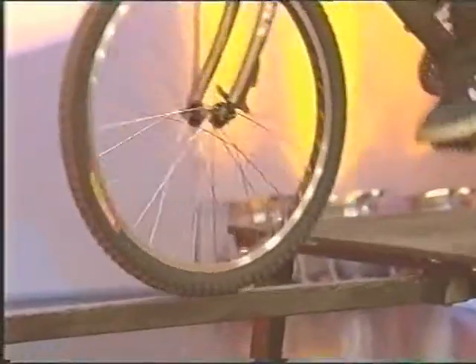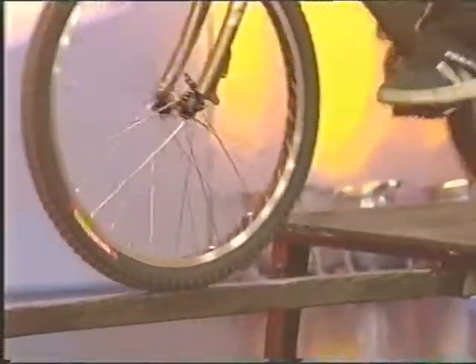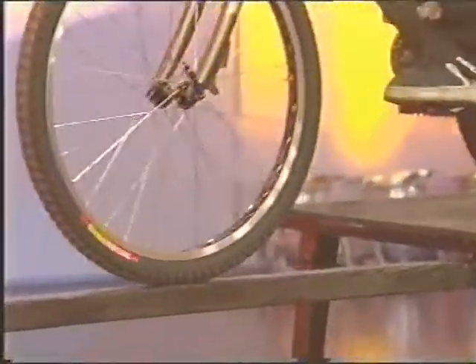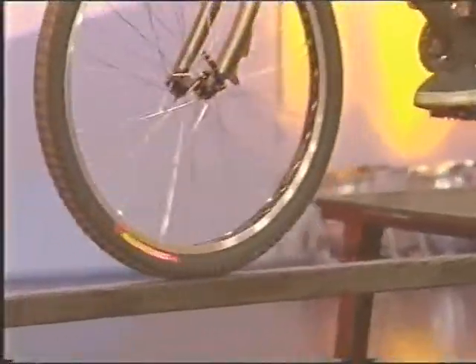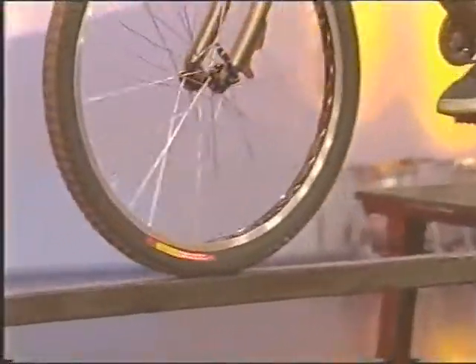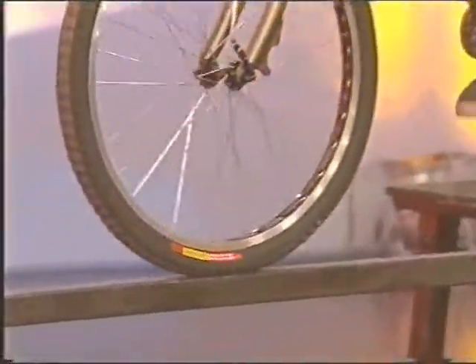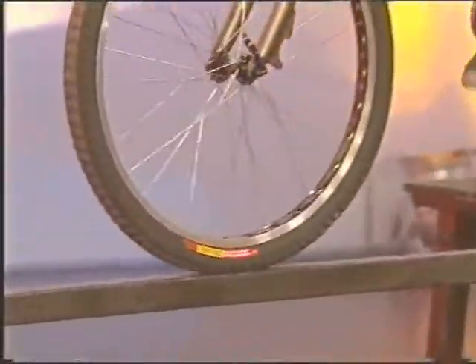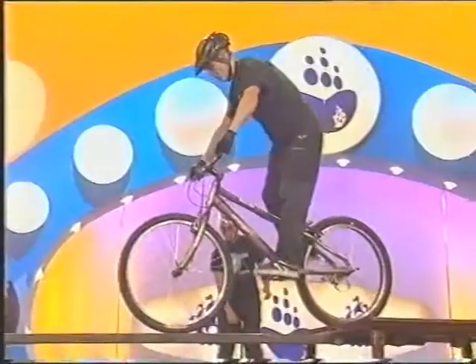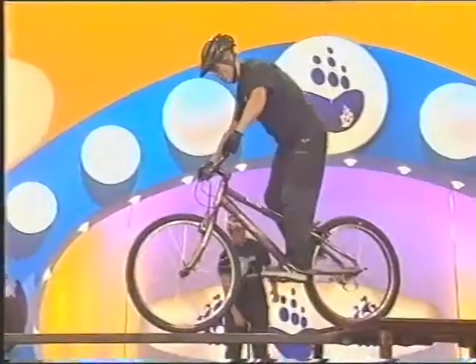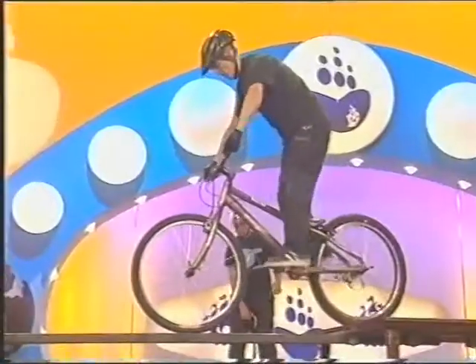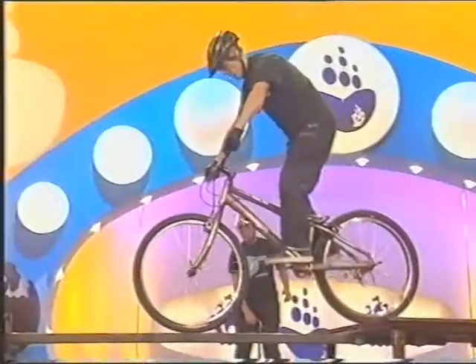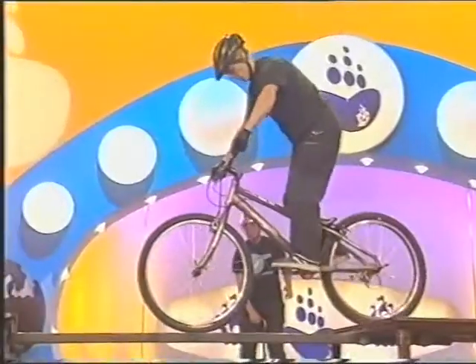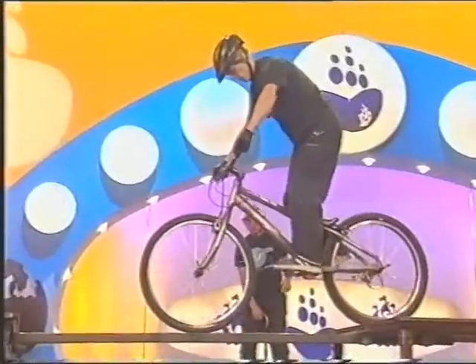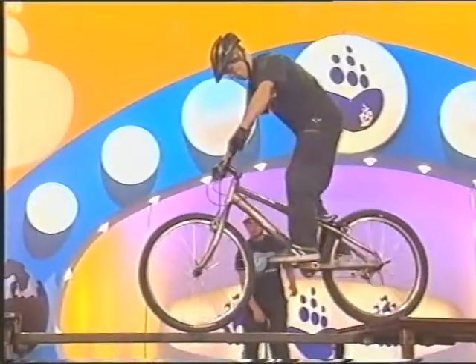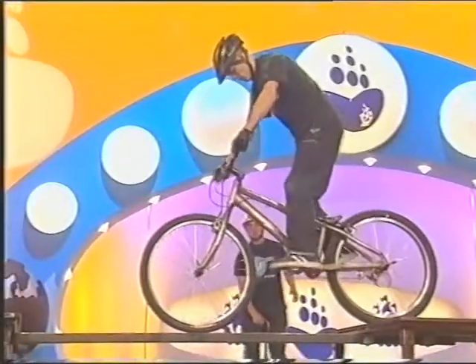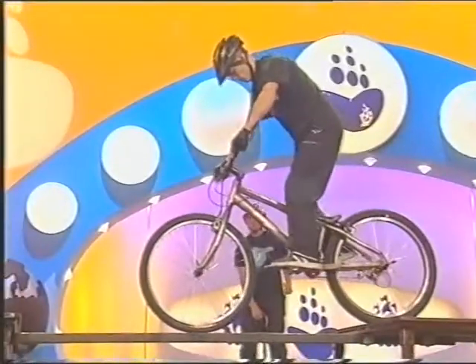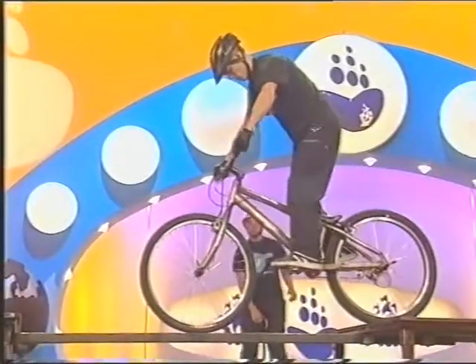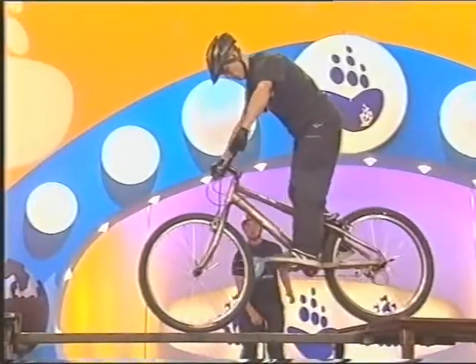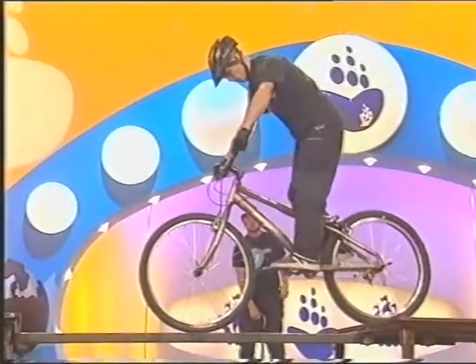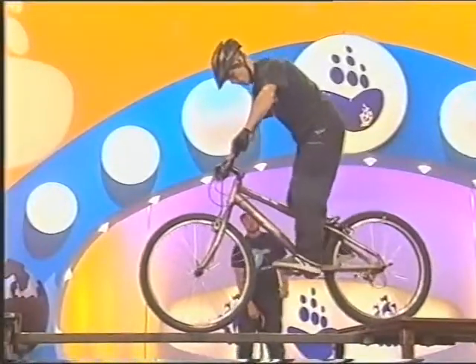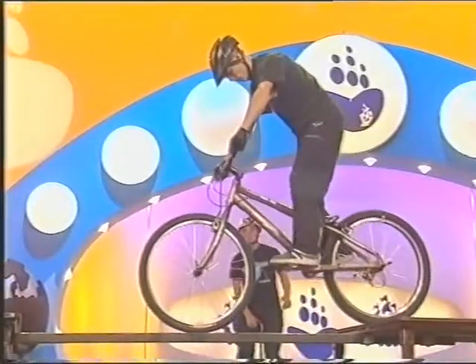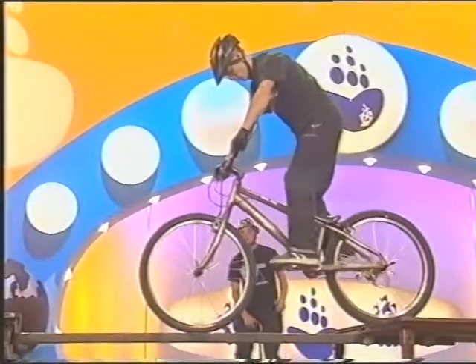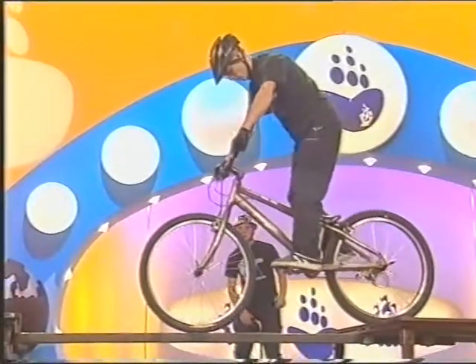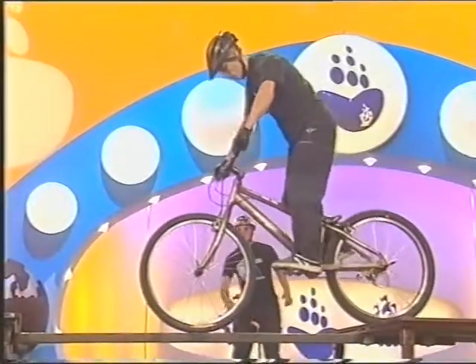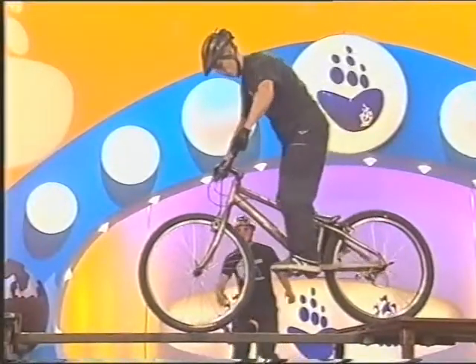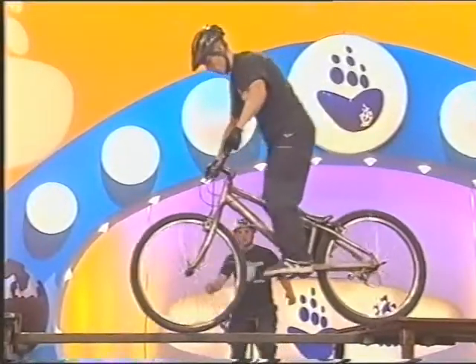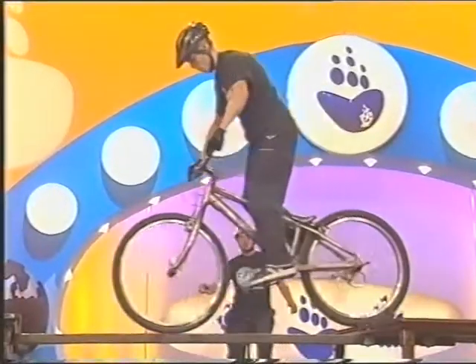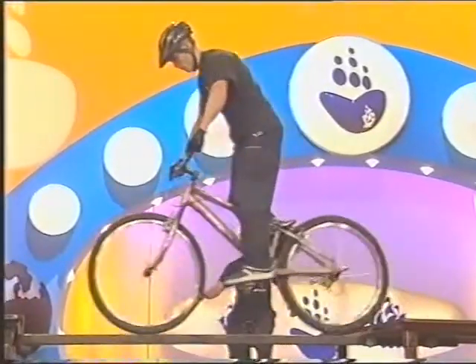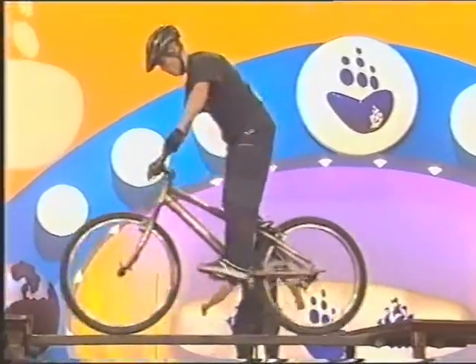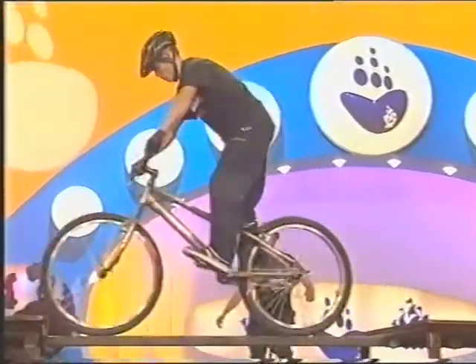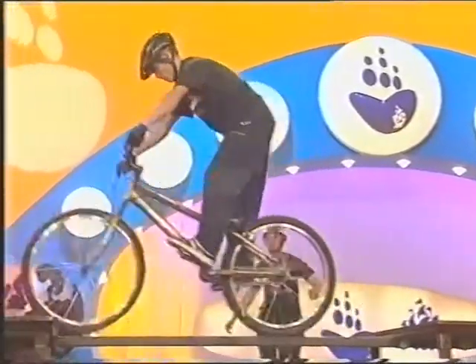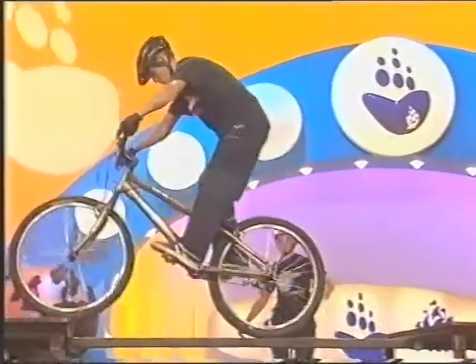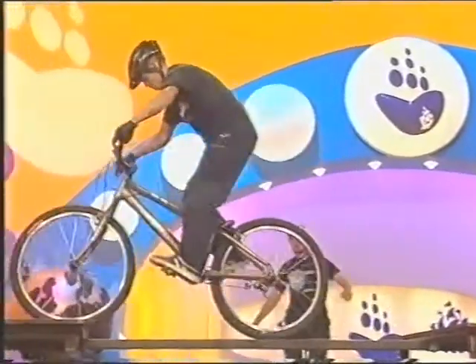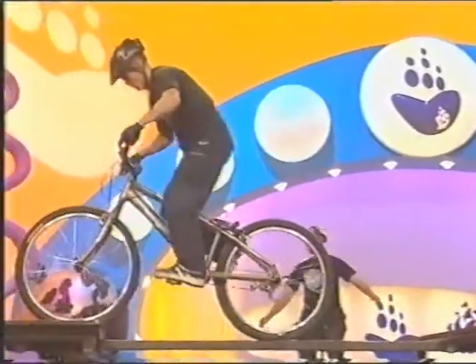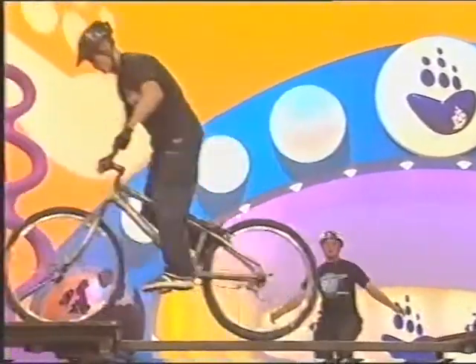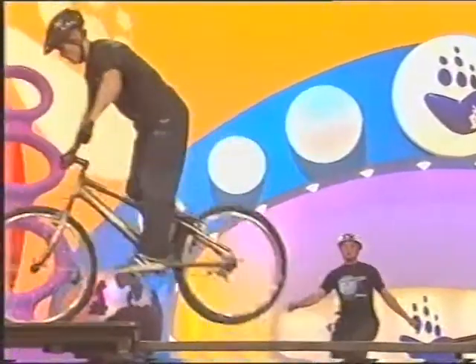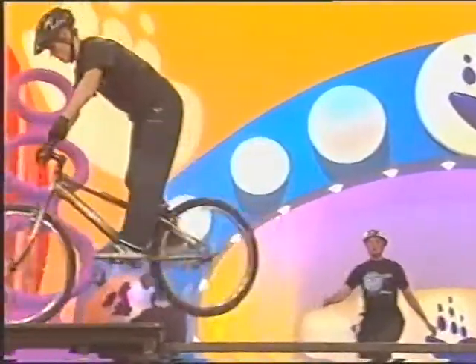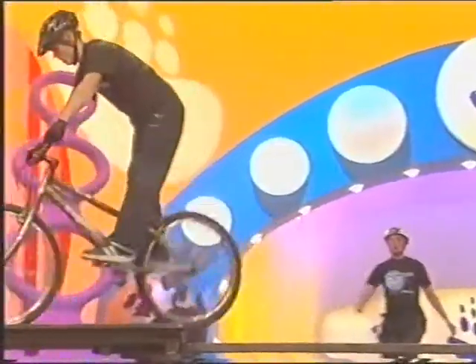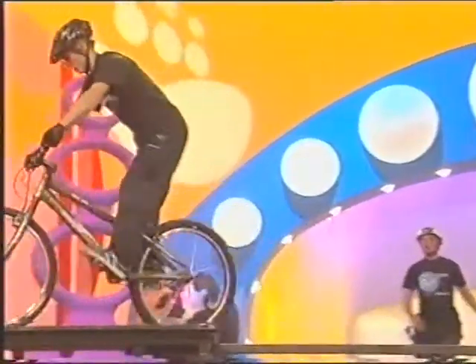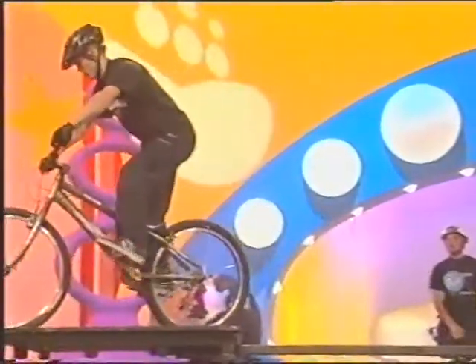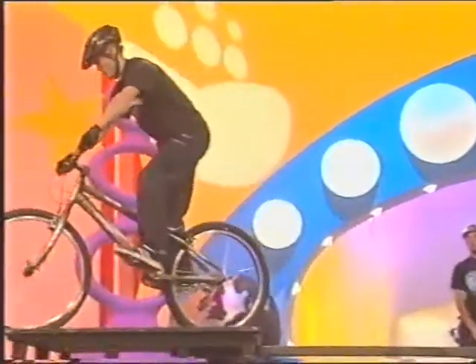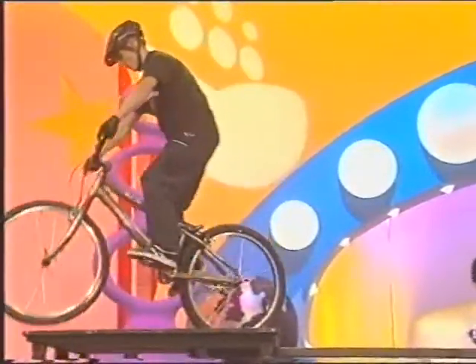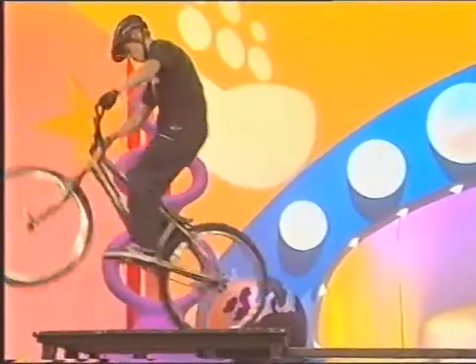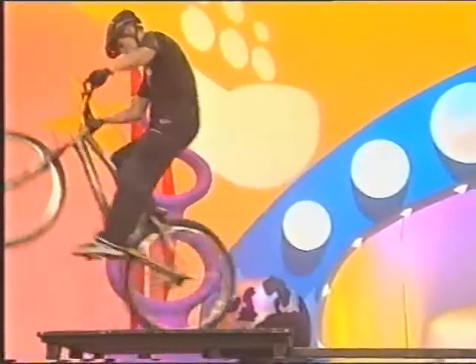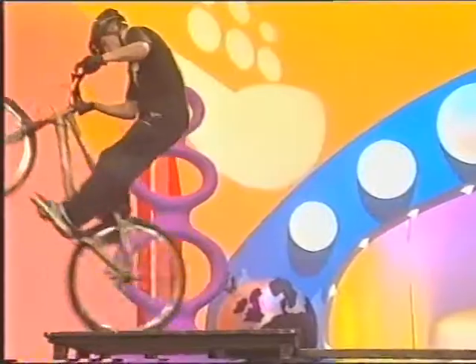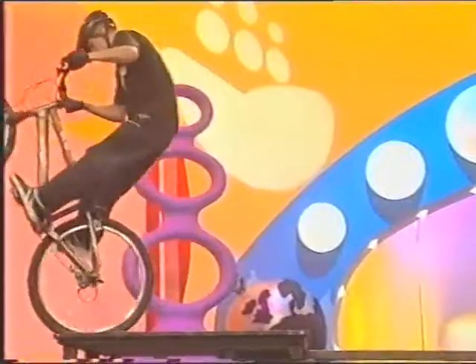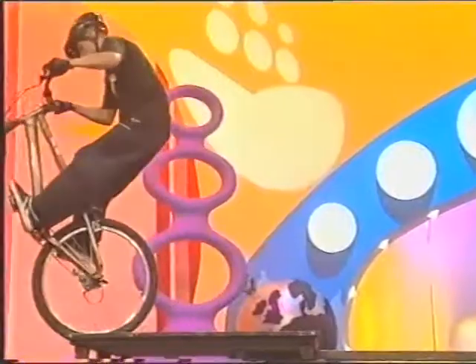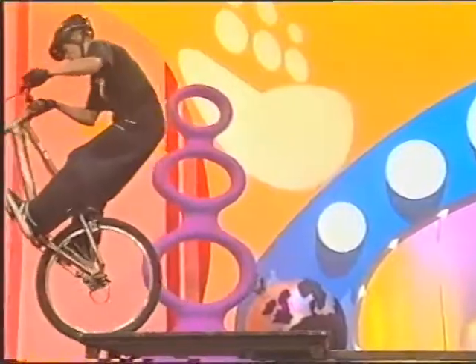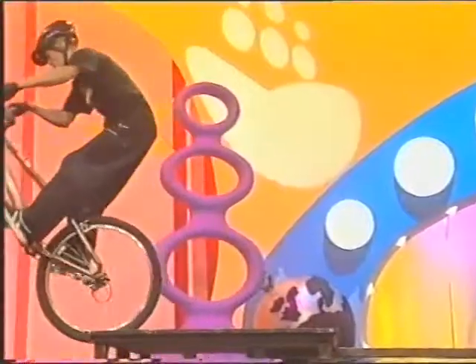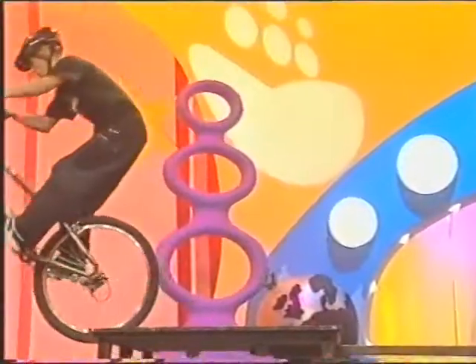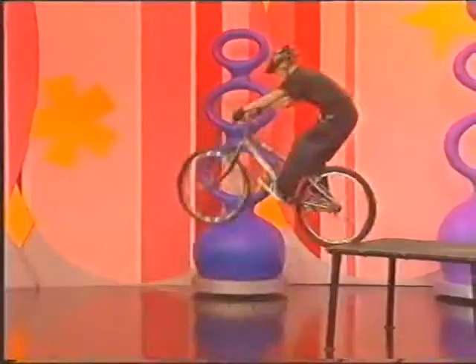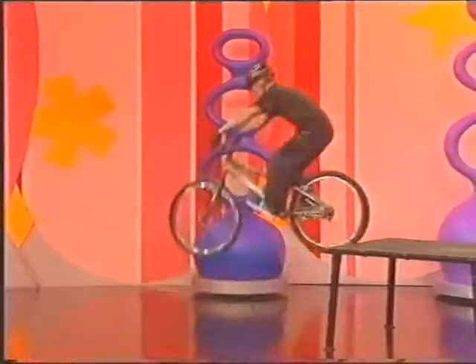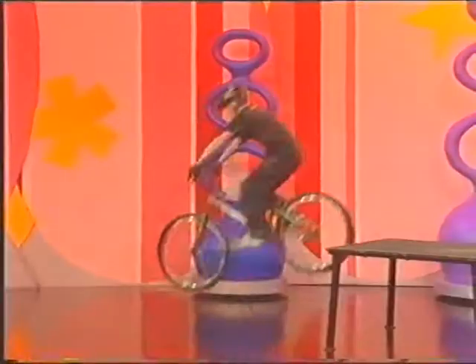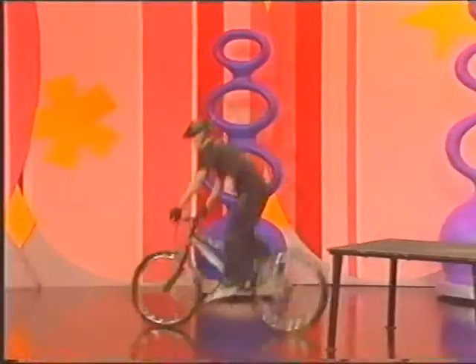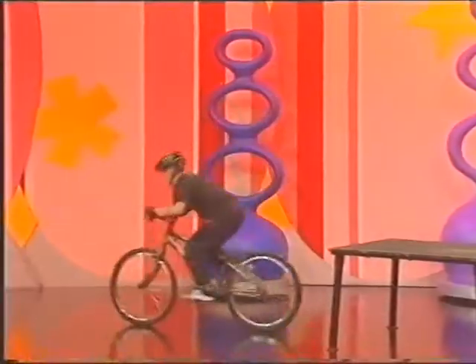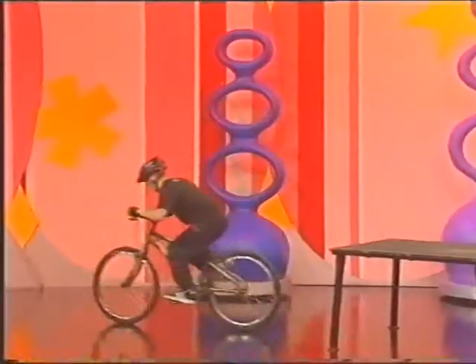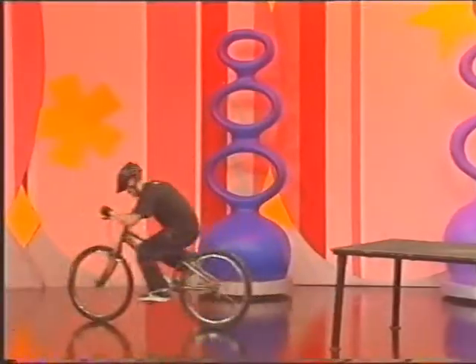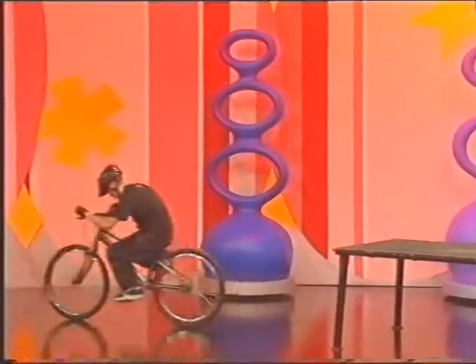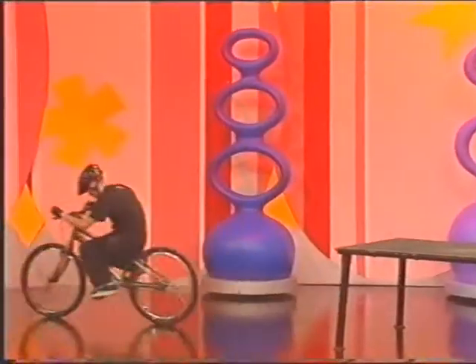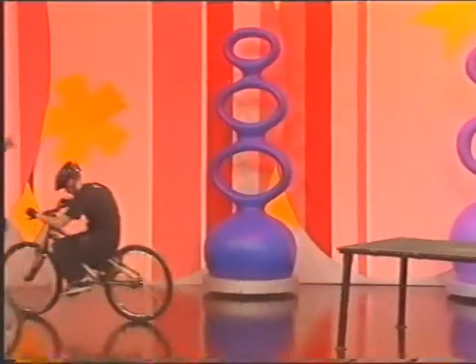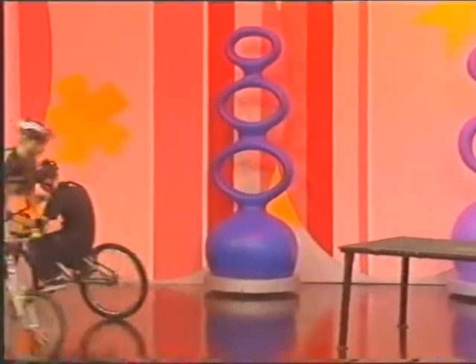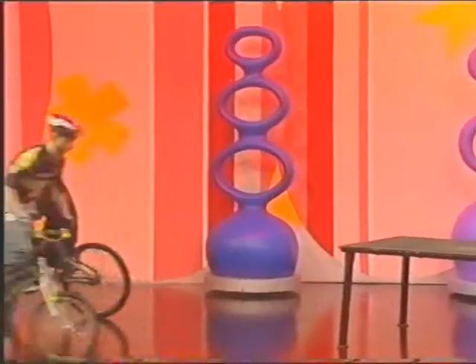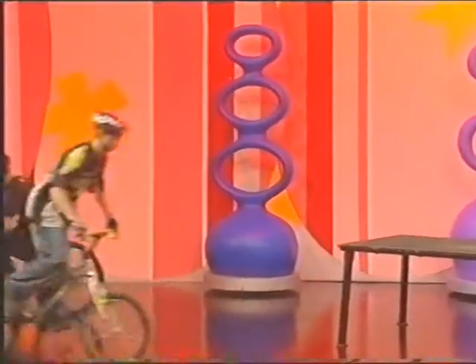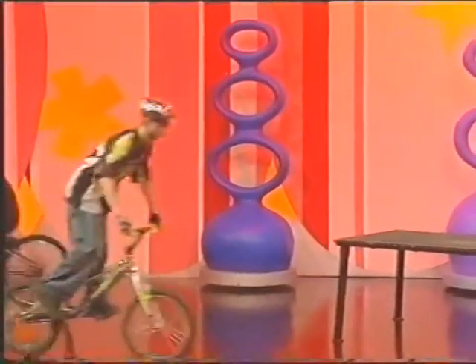This is Wynn giving it some pasty across the 4.5cm piece of steel — and a very nice dismount too as well. Thanks for that, Wynn.